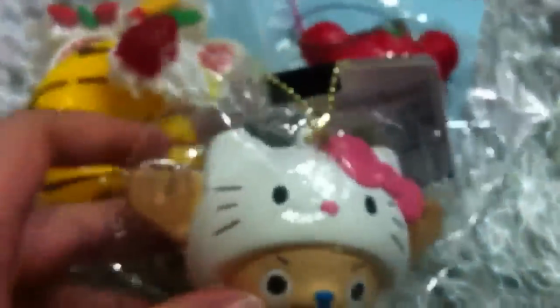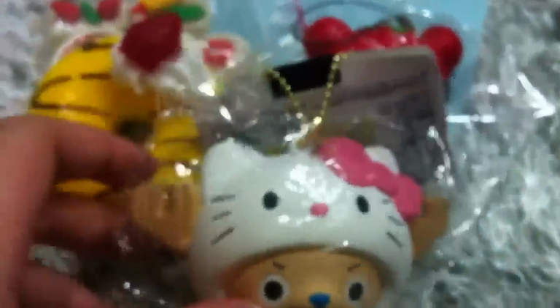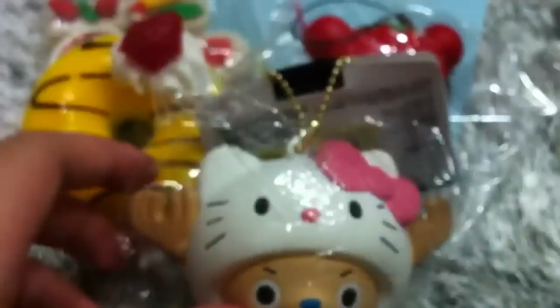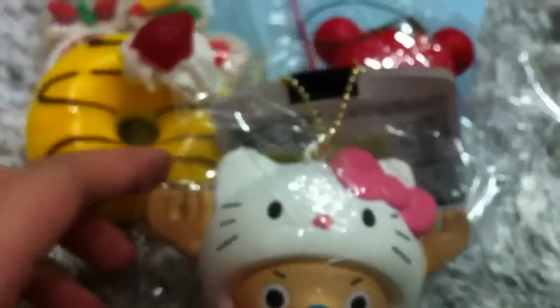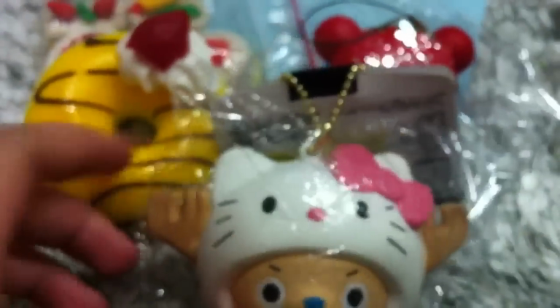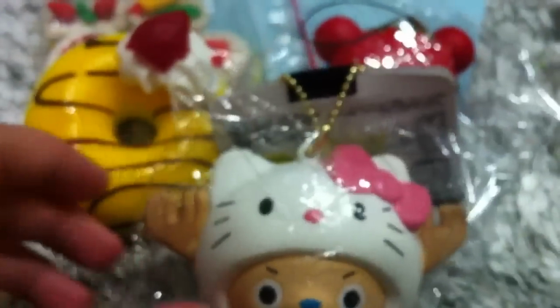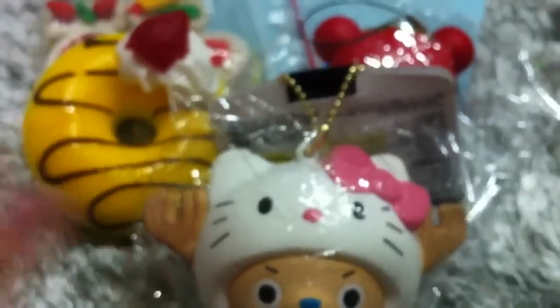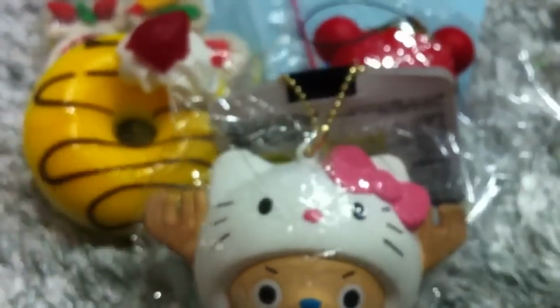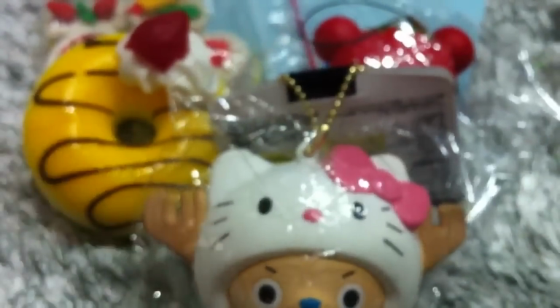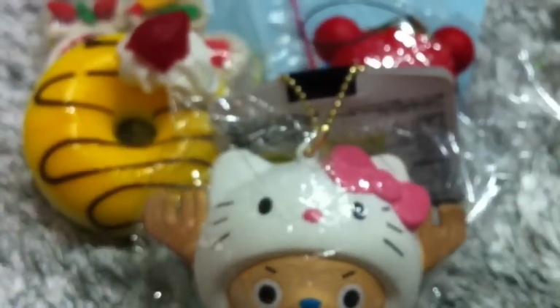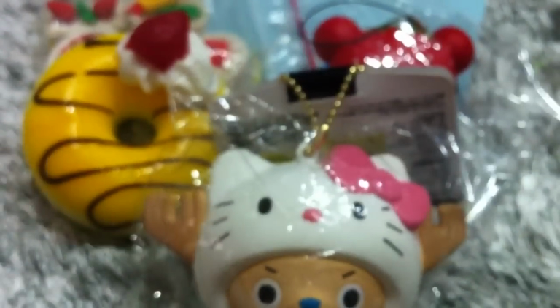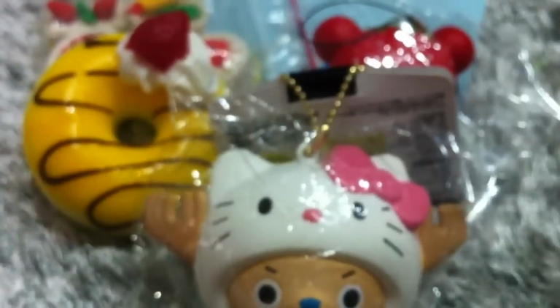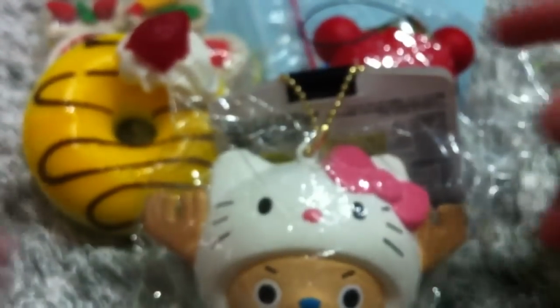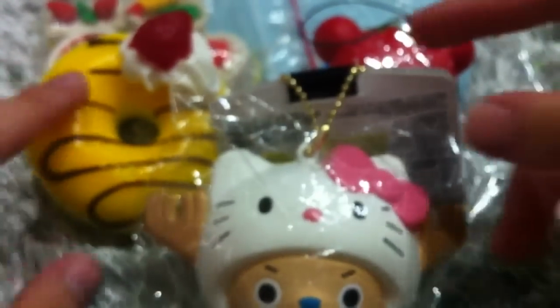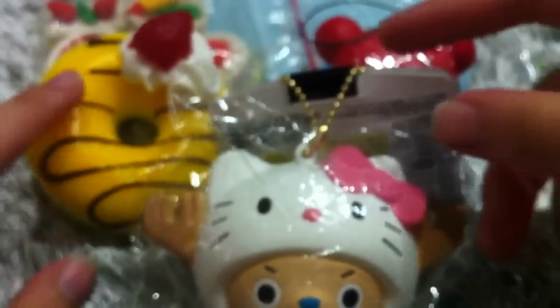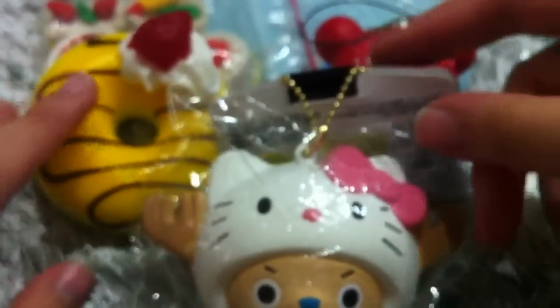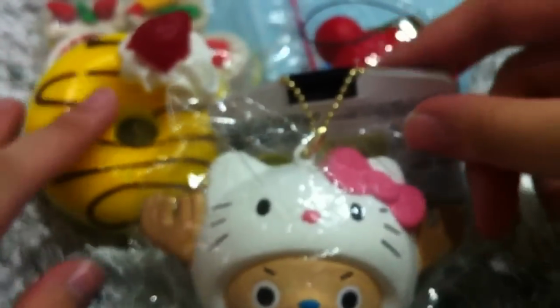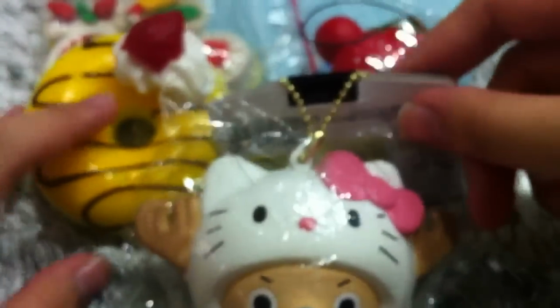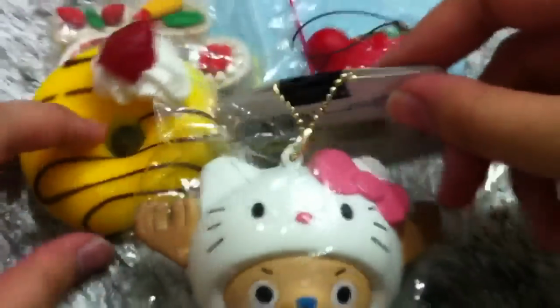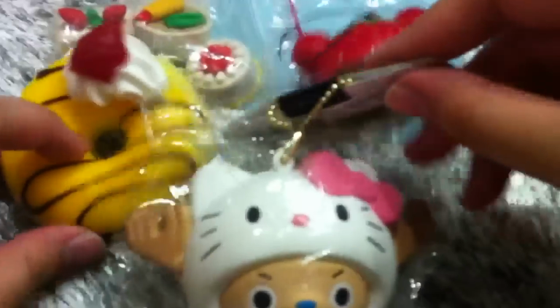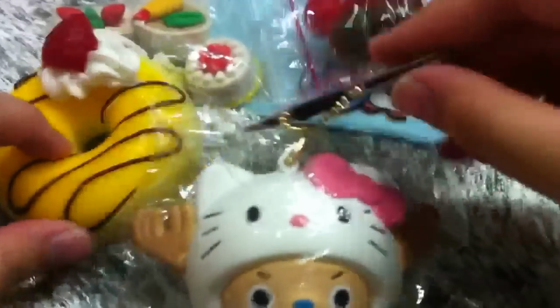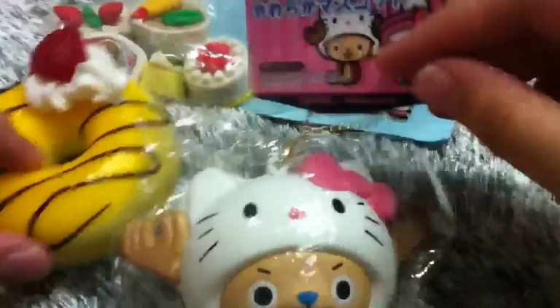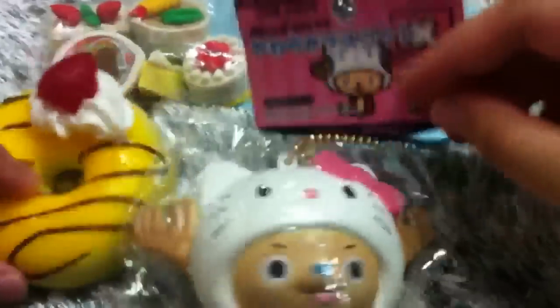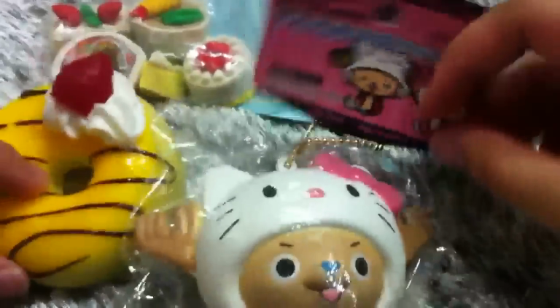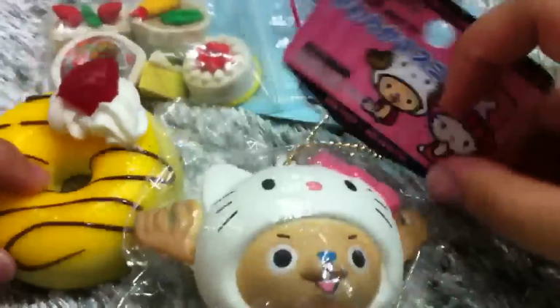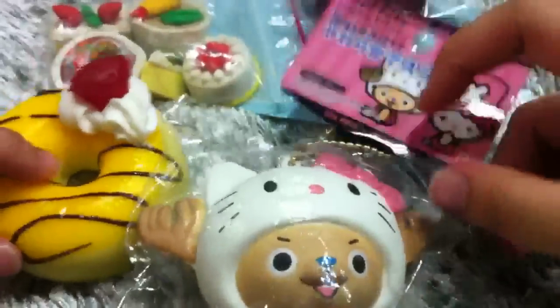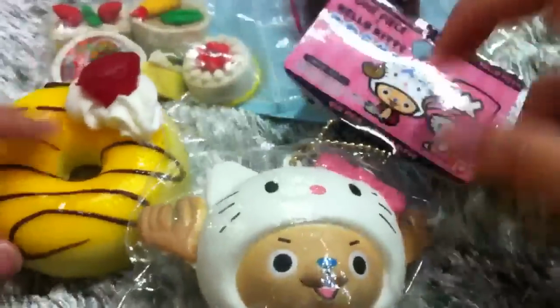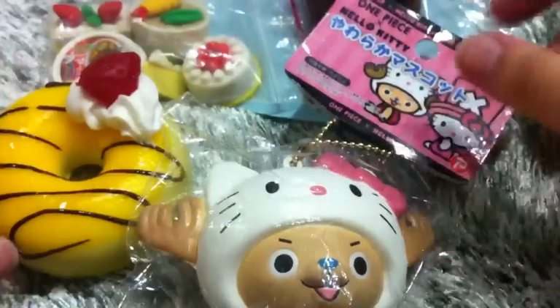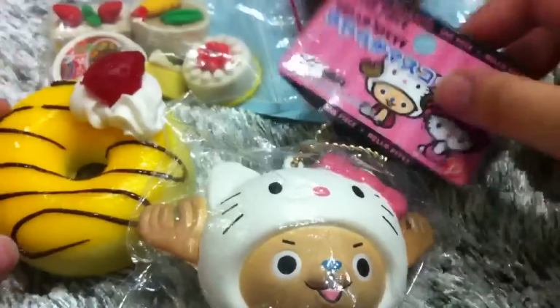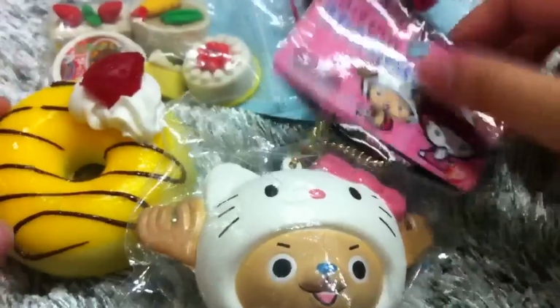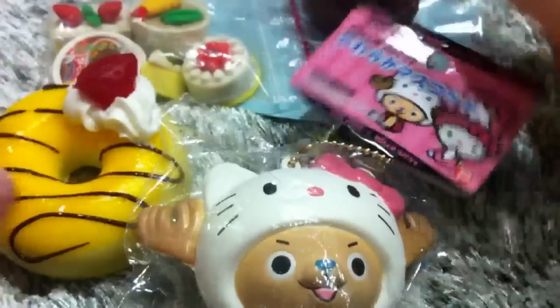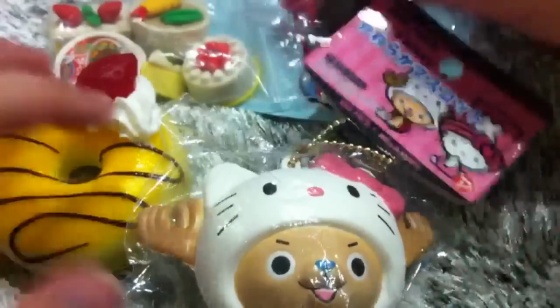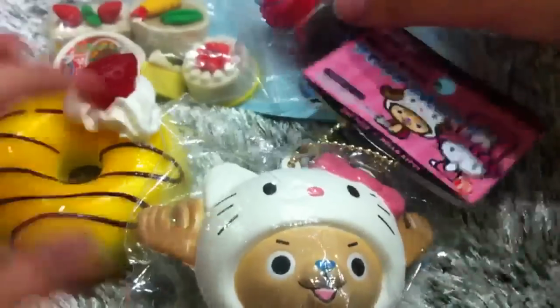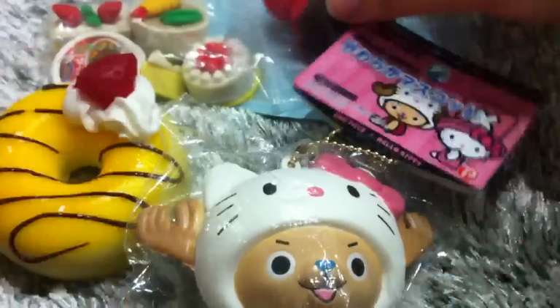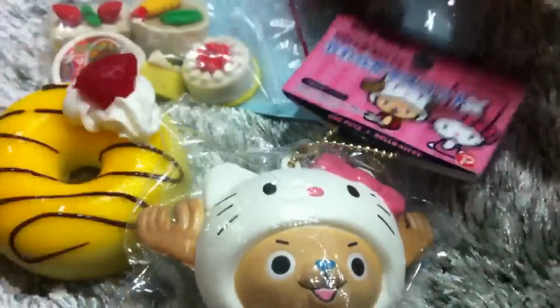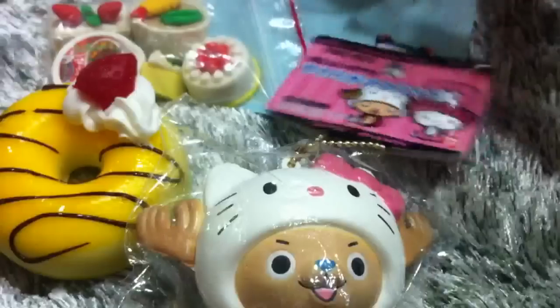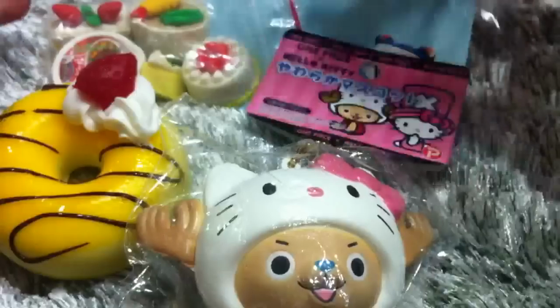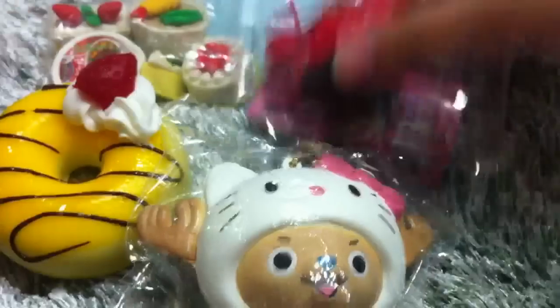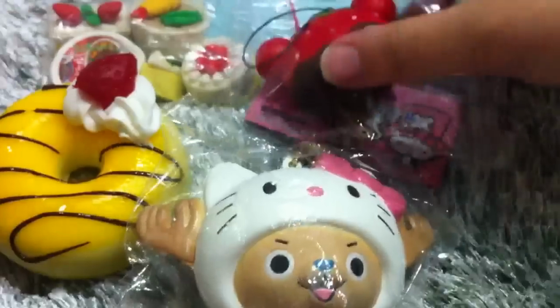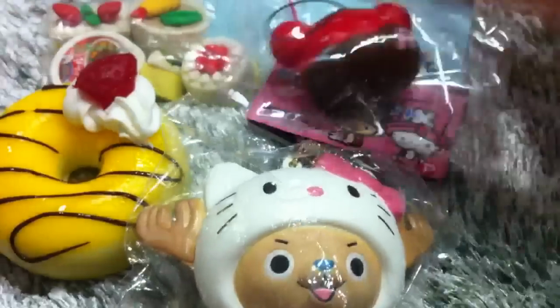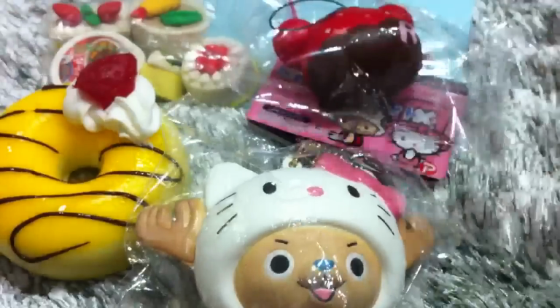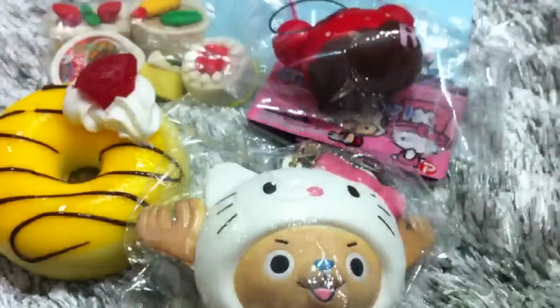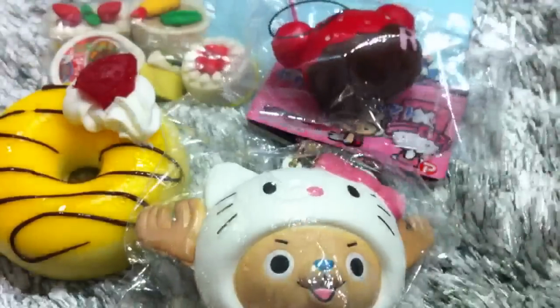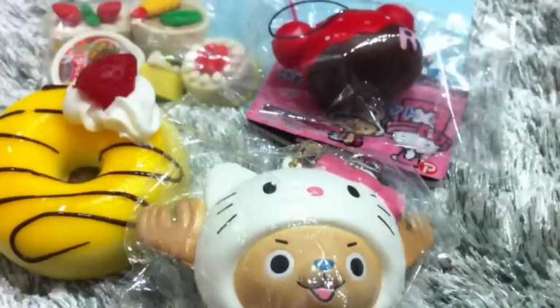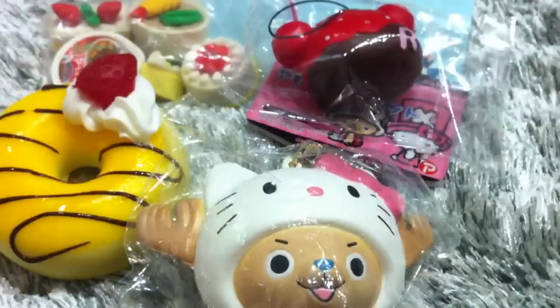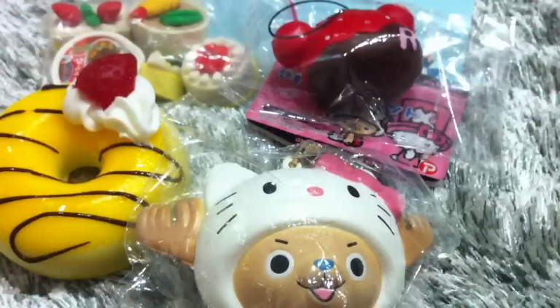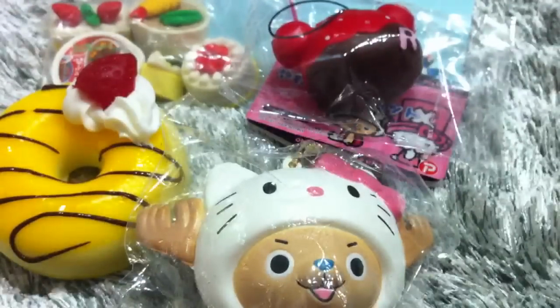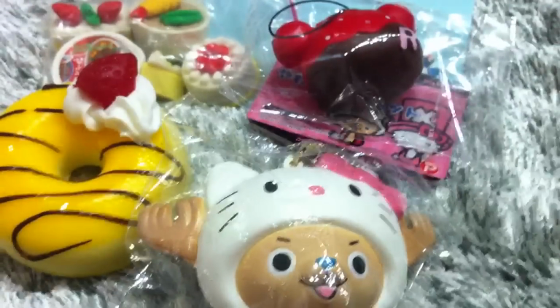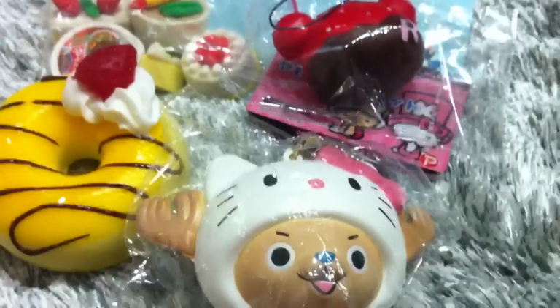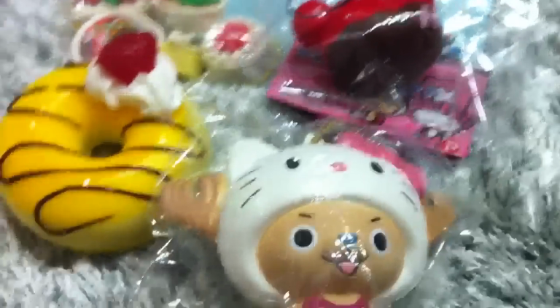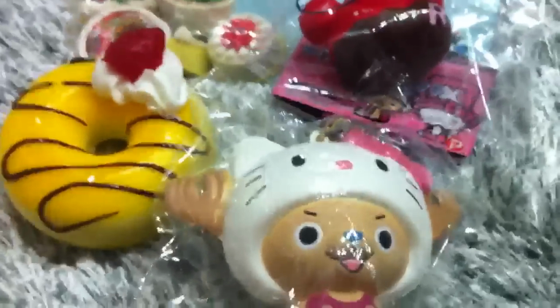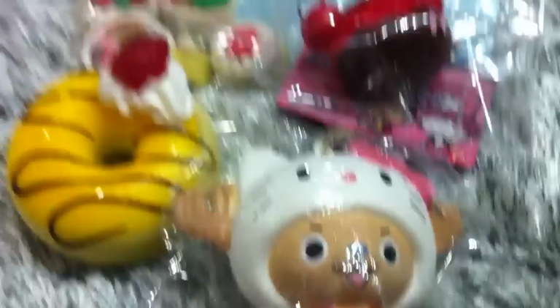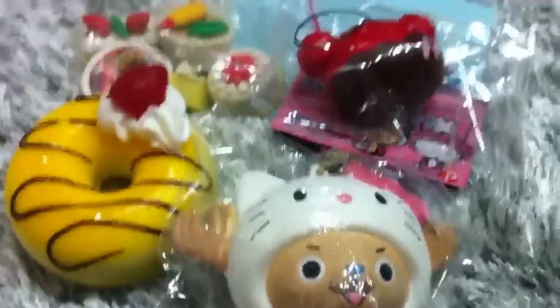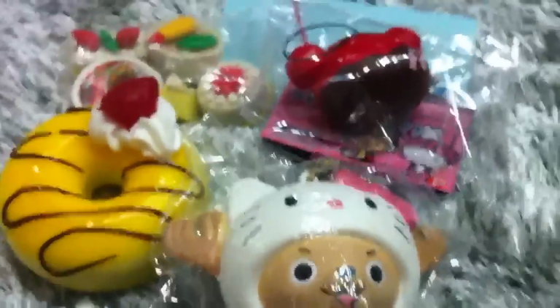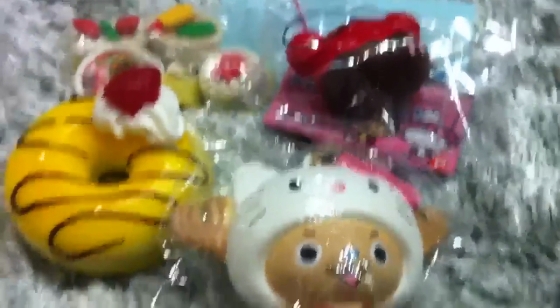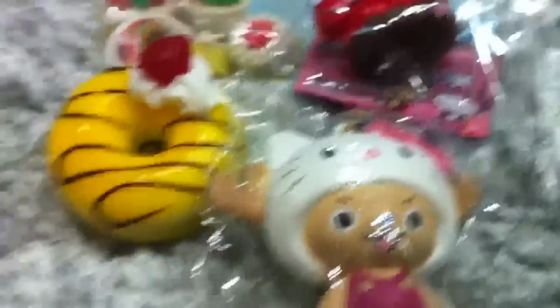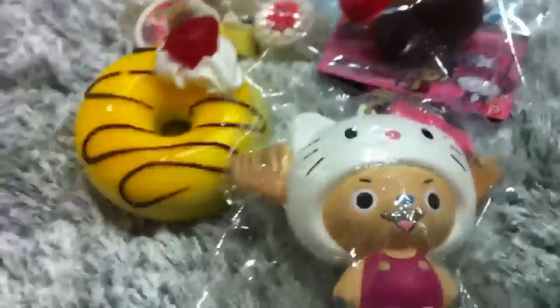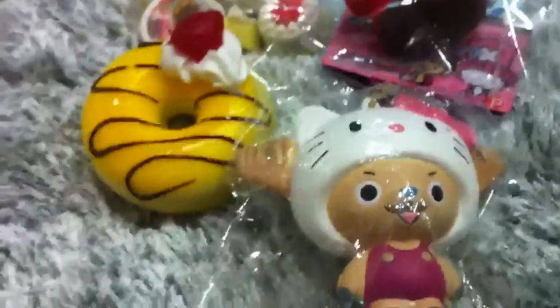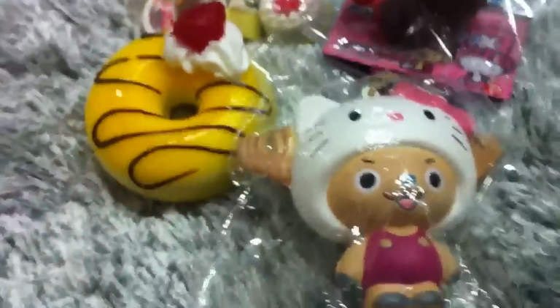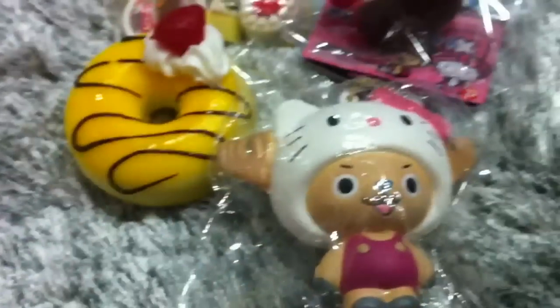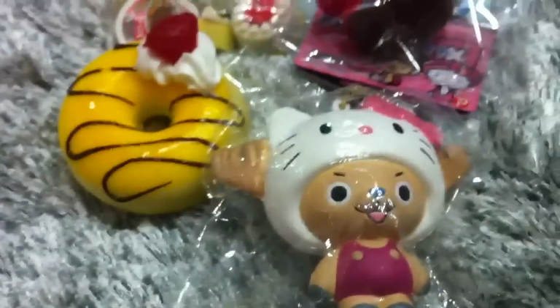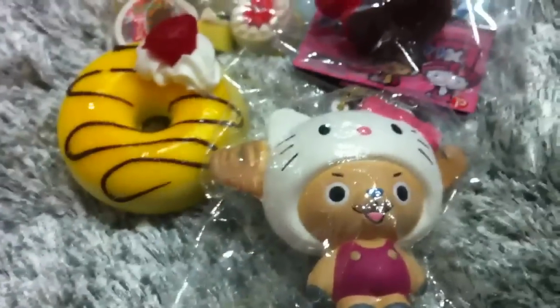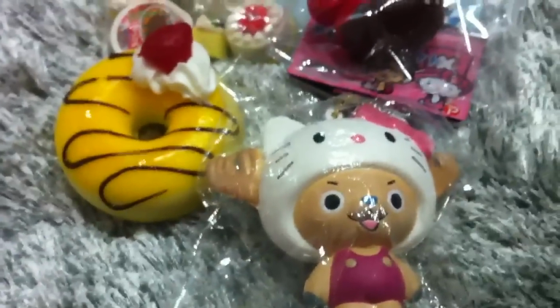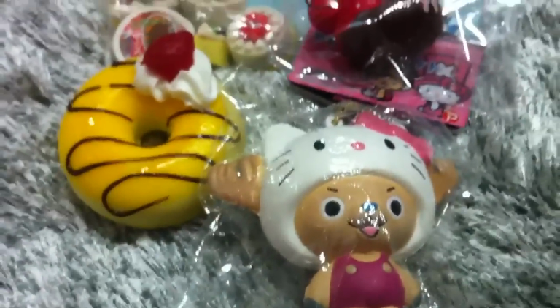So this is everything I got from Mega Squishy, and I hope to trade with you again. Thank you guys so much for watching. Bye!